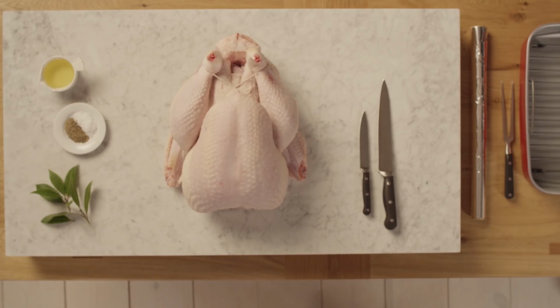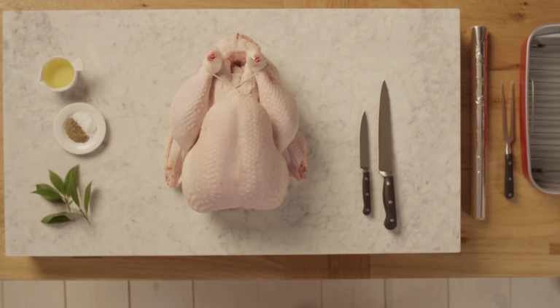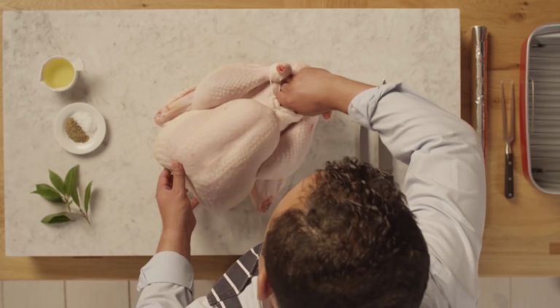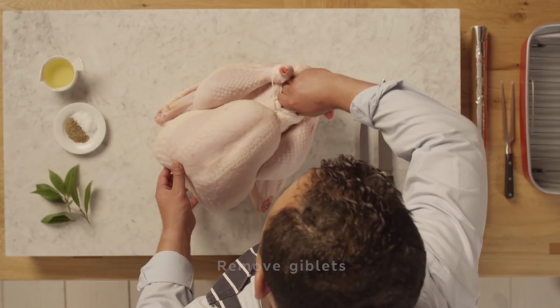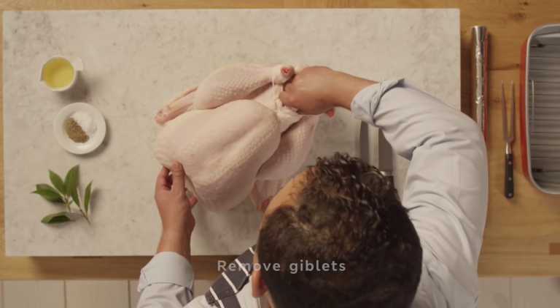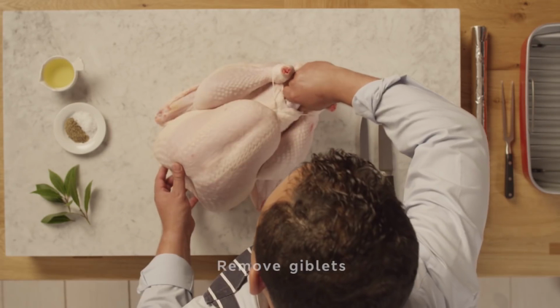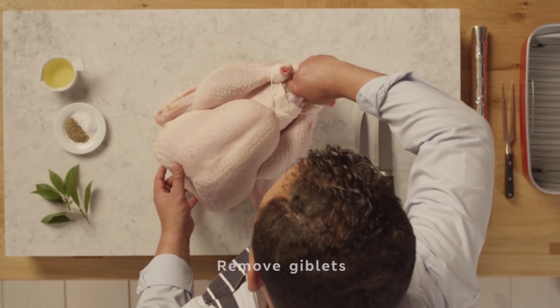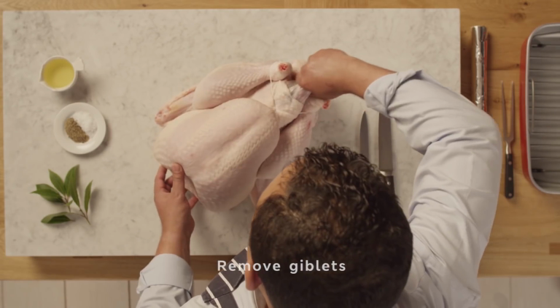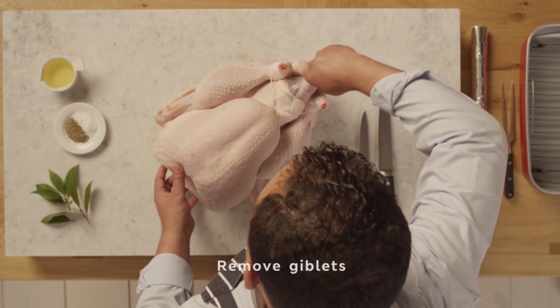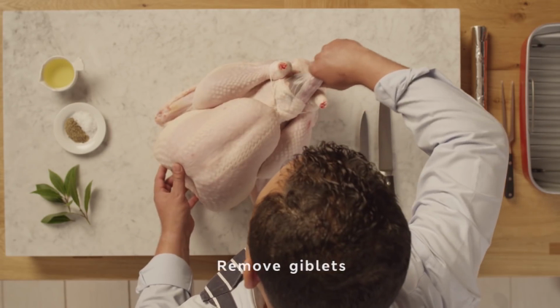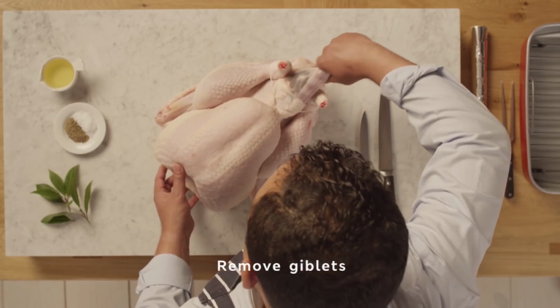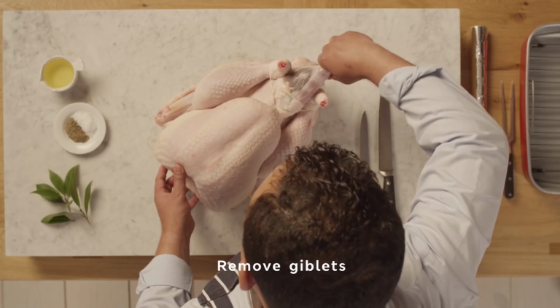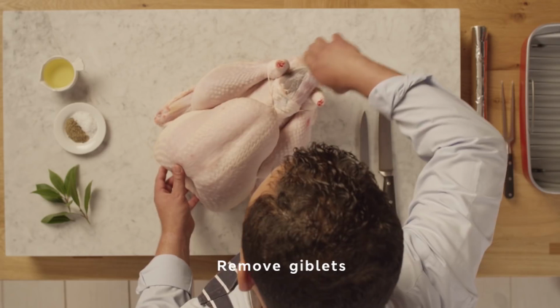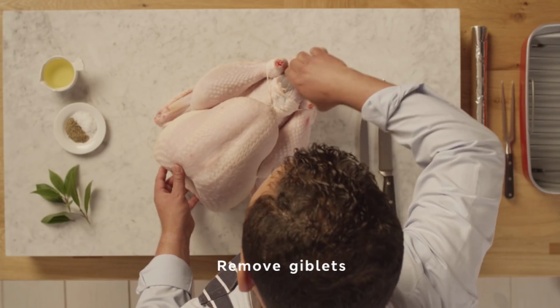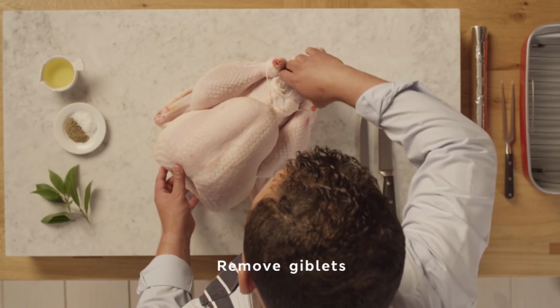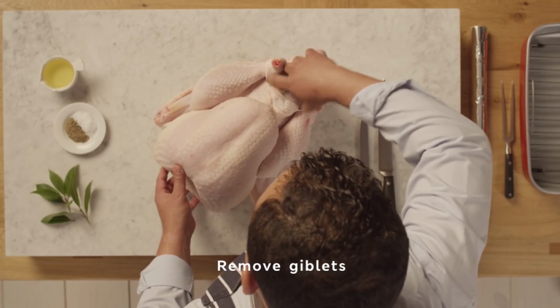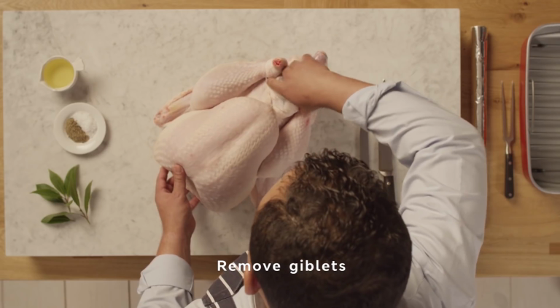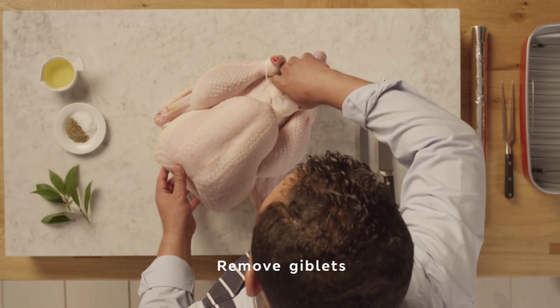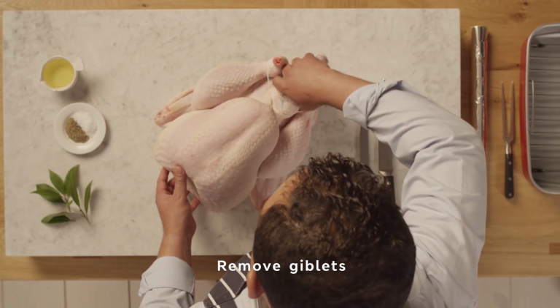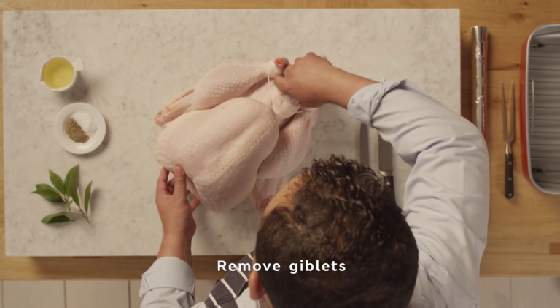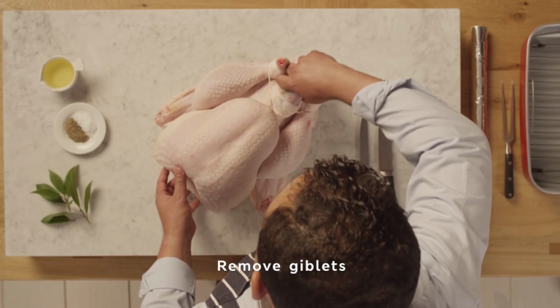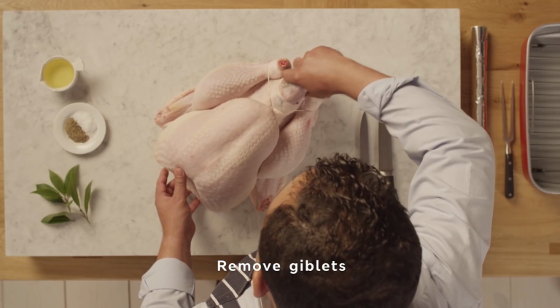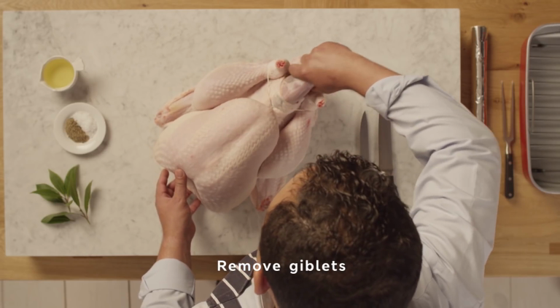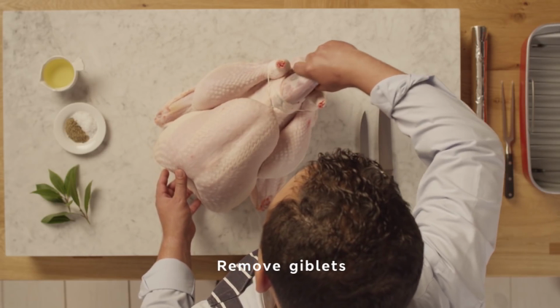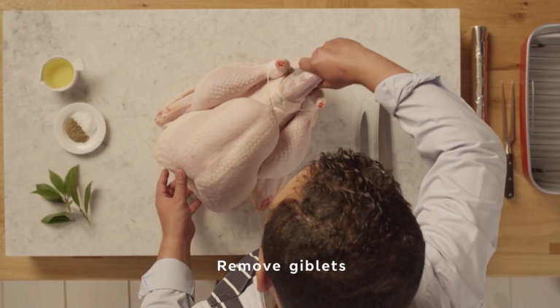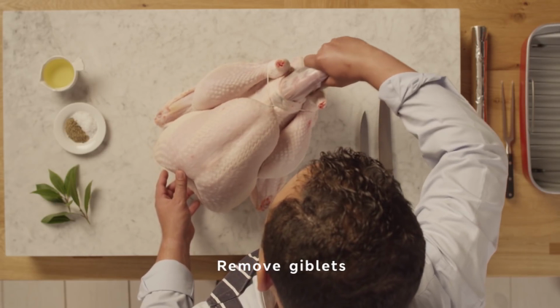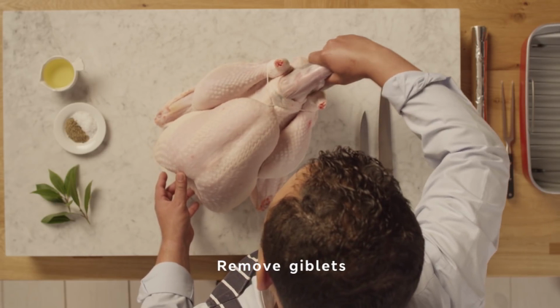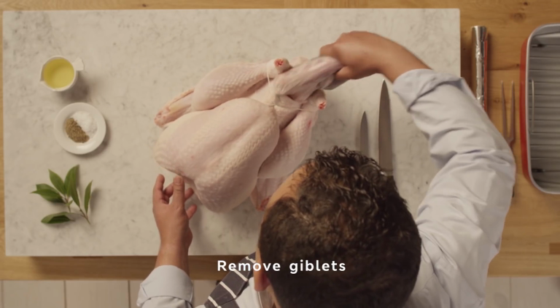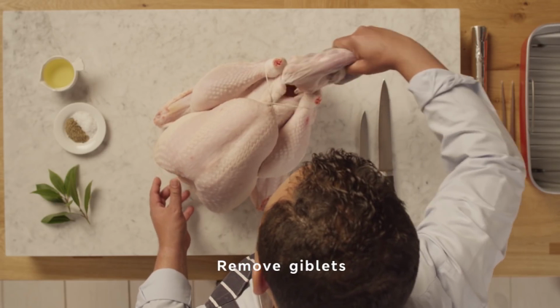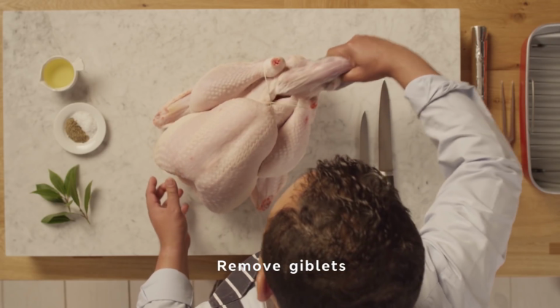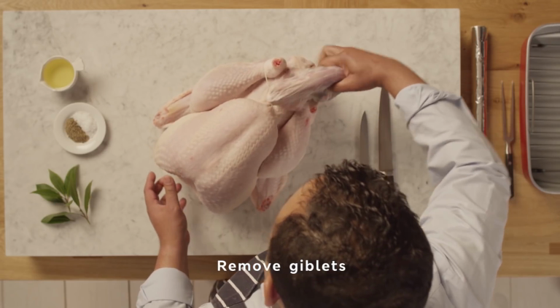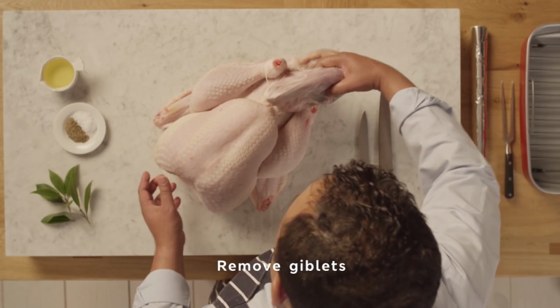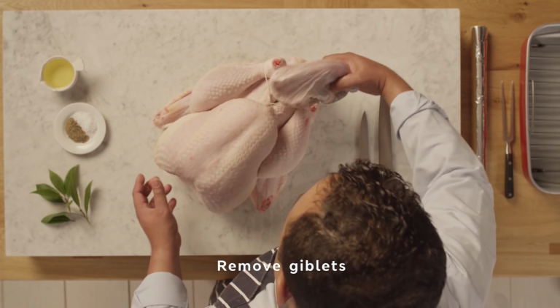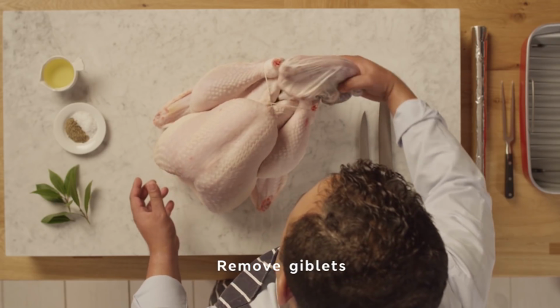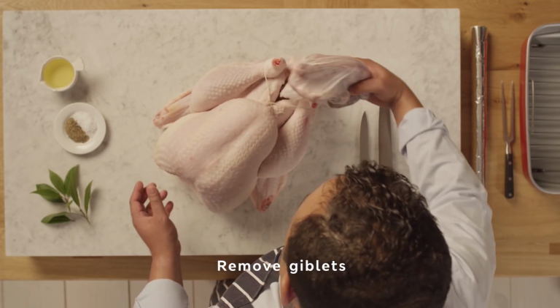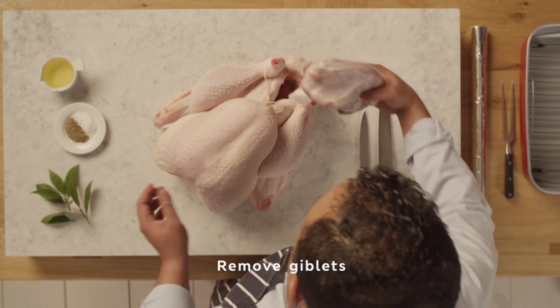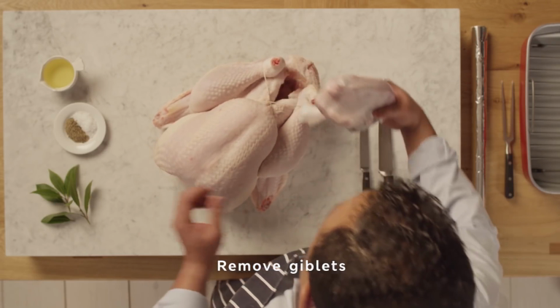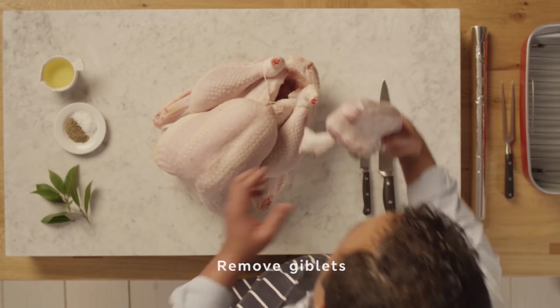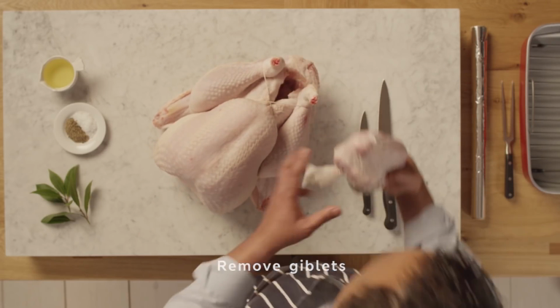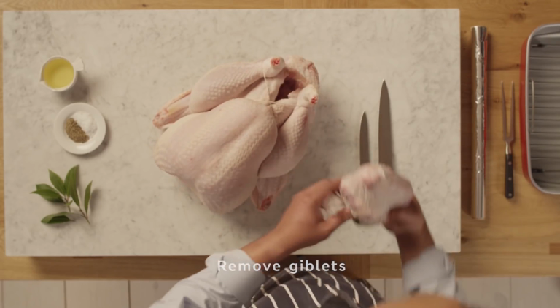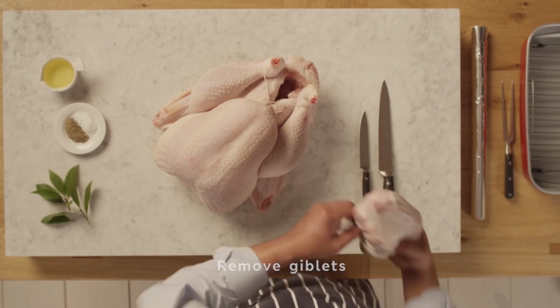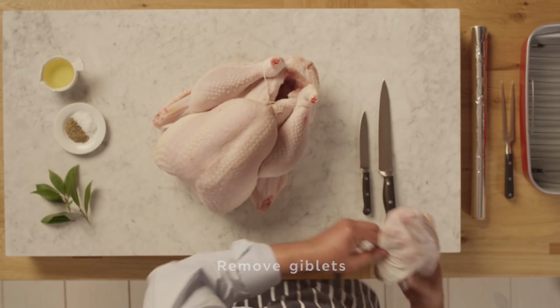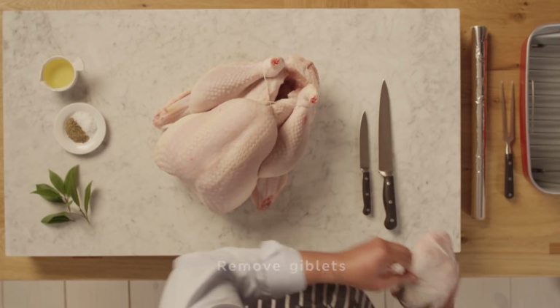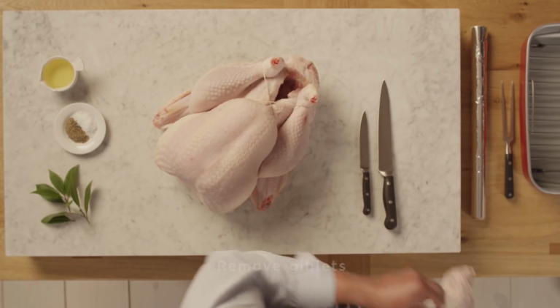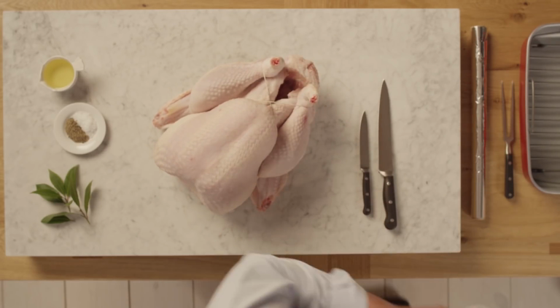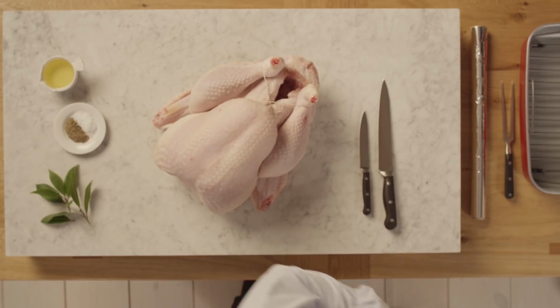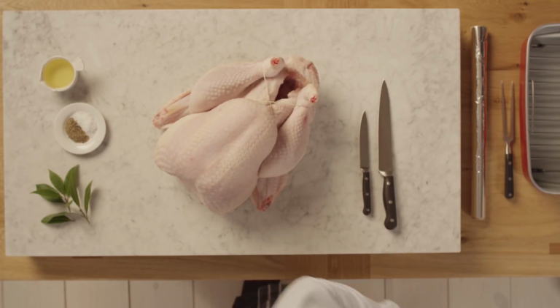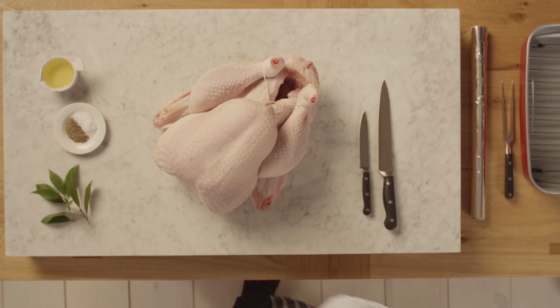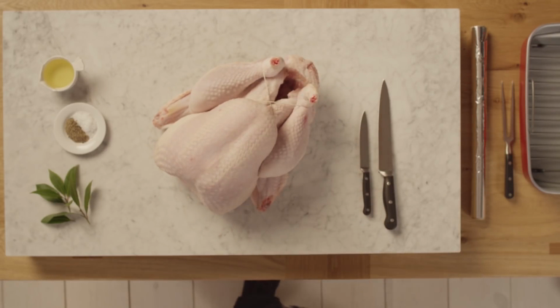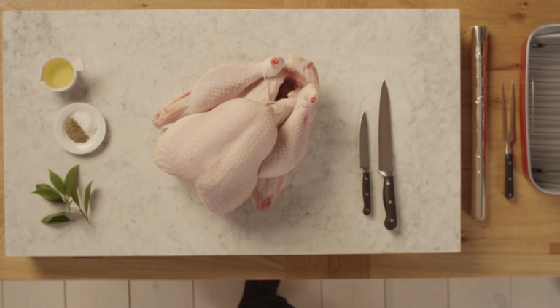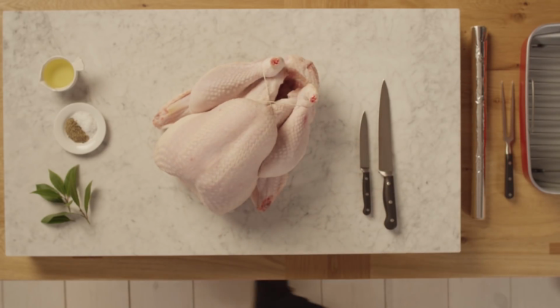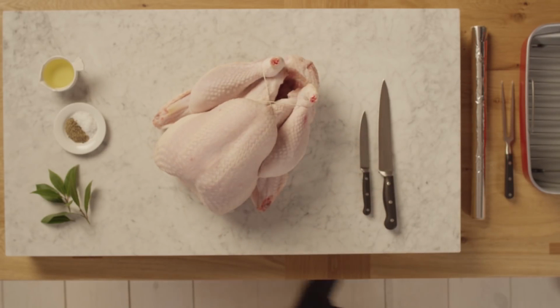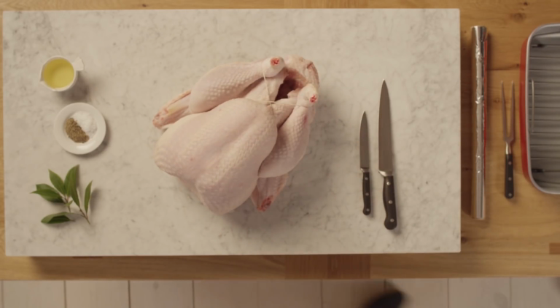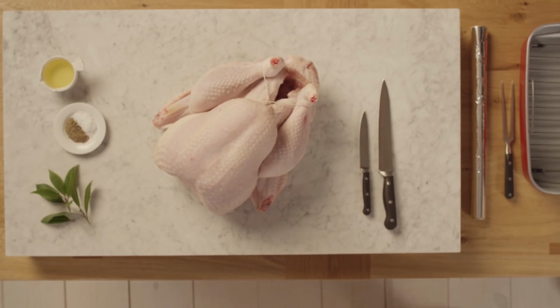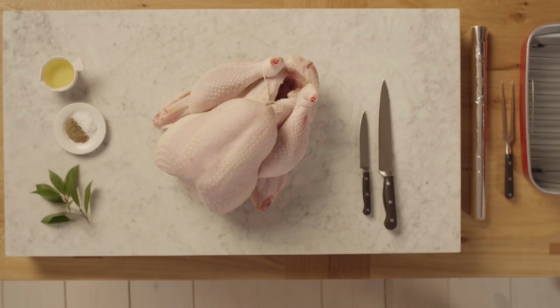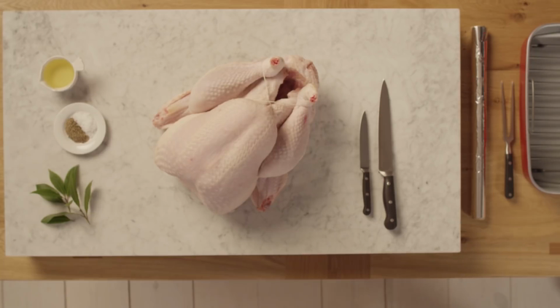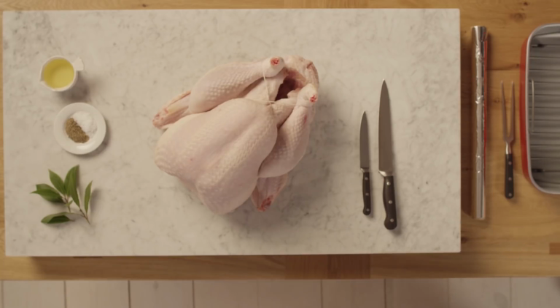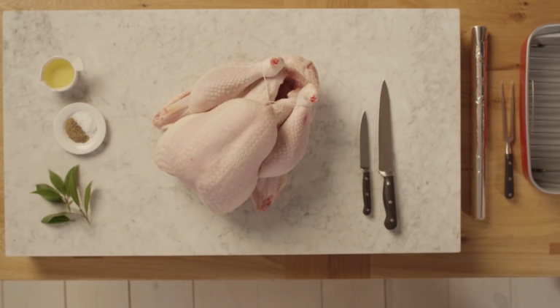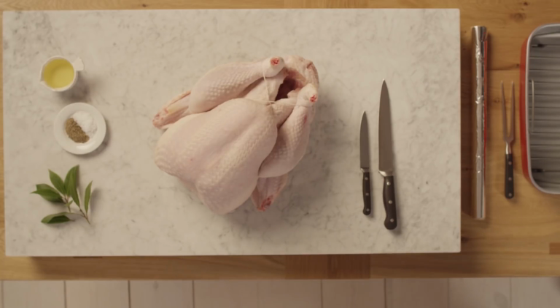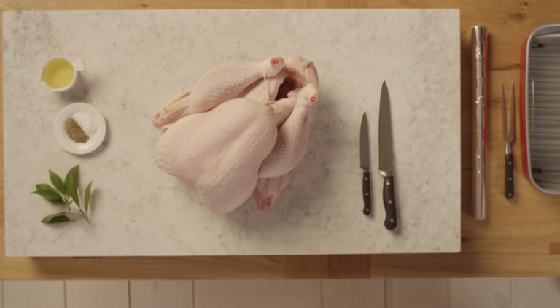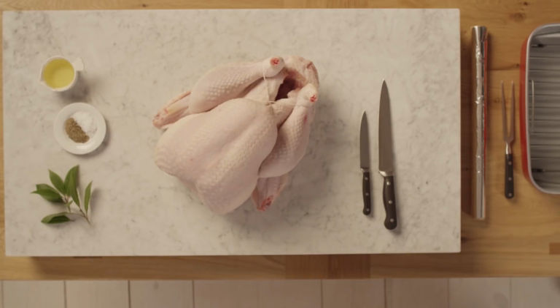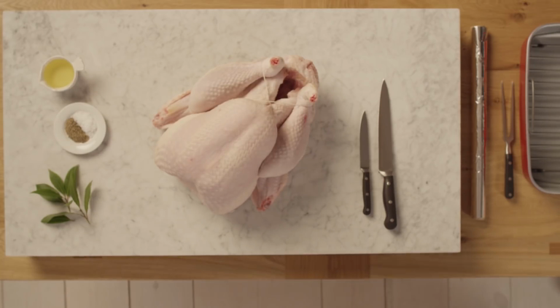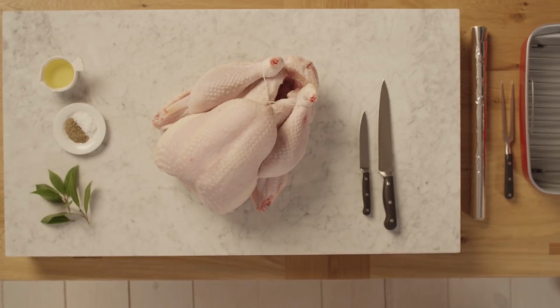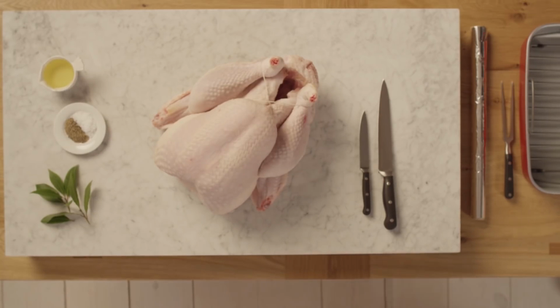Remove the giblets from the back of the turkey. If you forget, don't worry — M&S have made the bag ovenproof so it won't ruin your dinner.